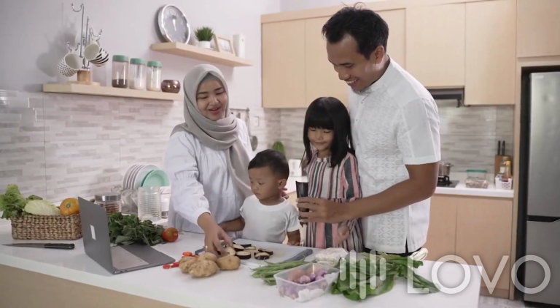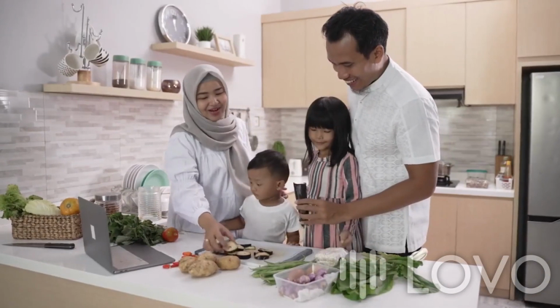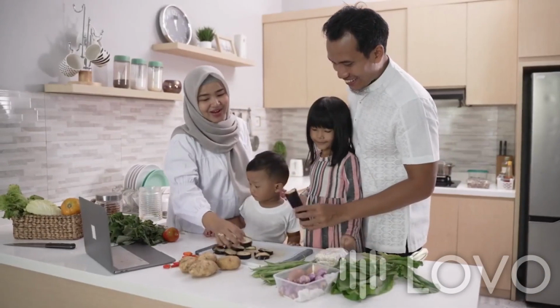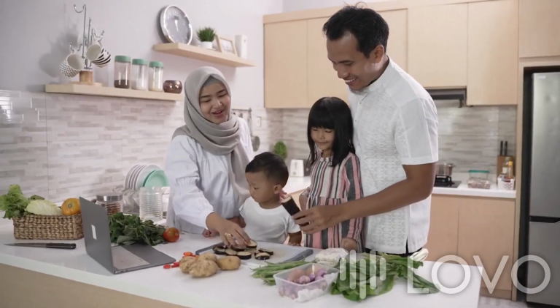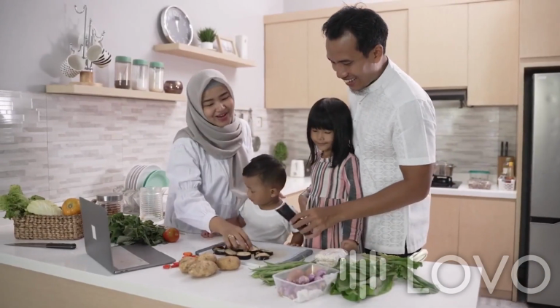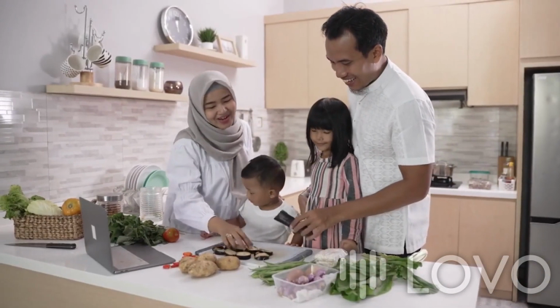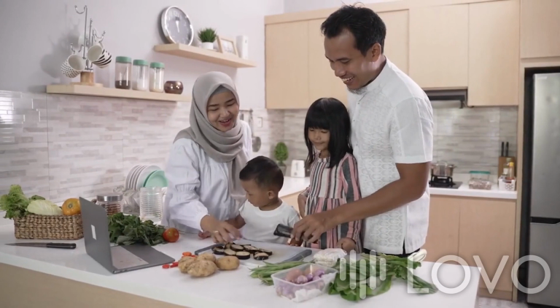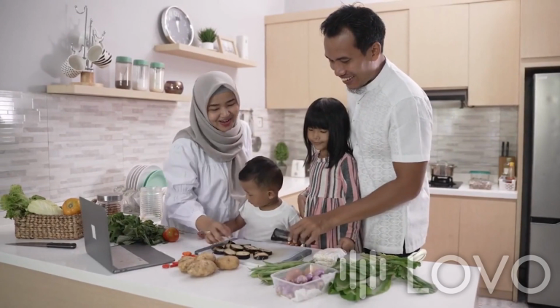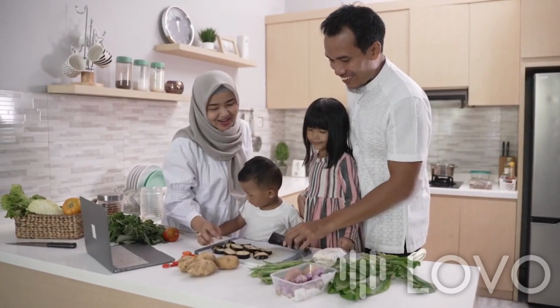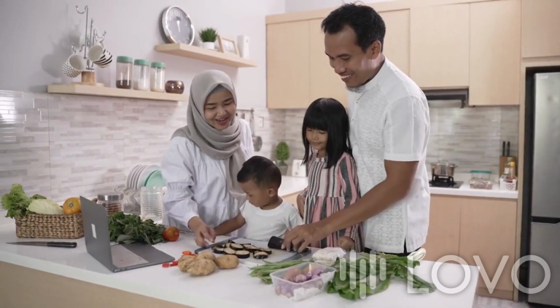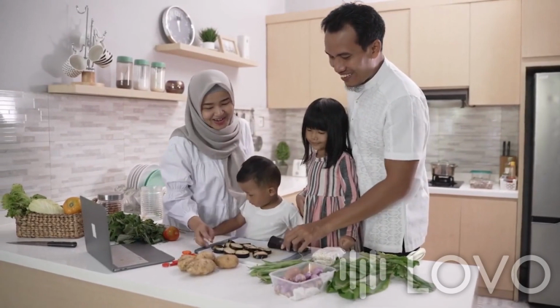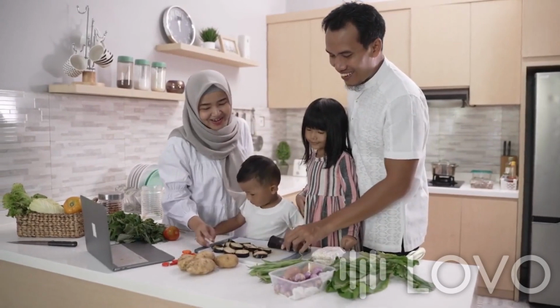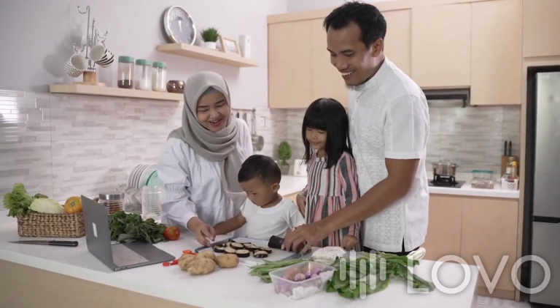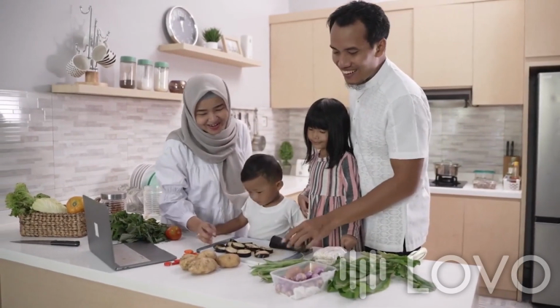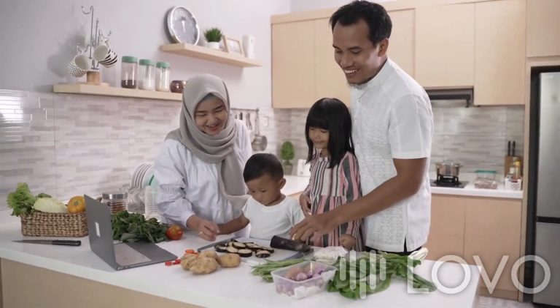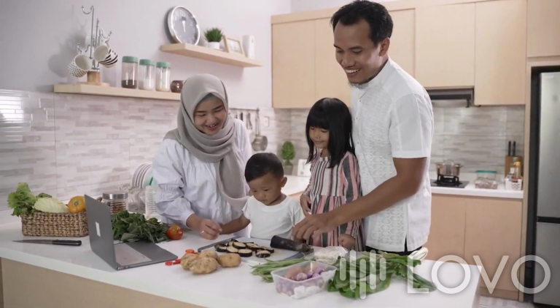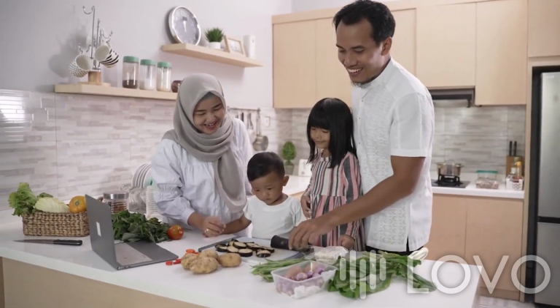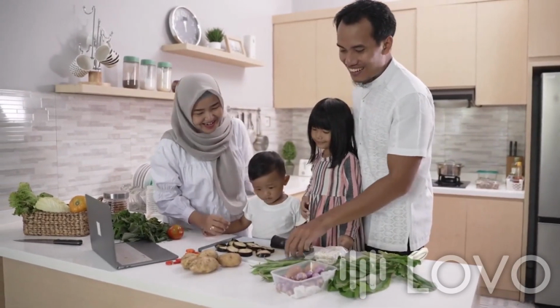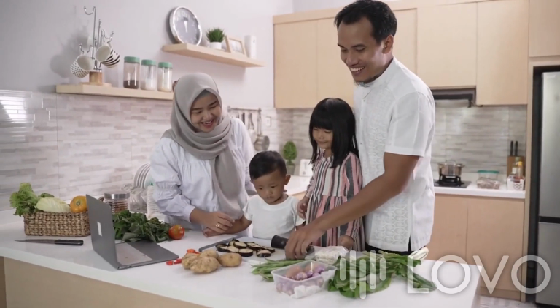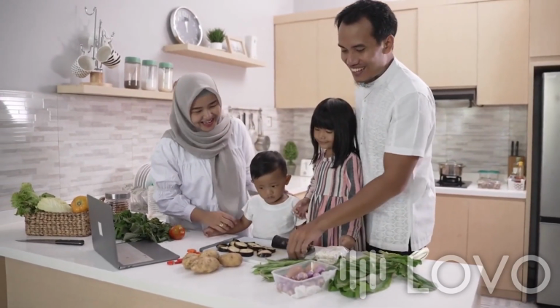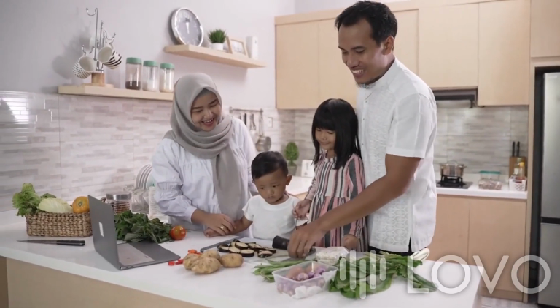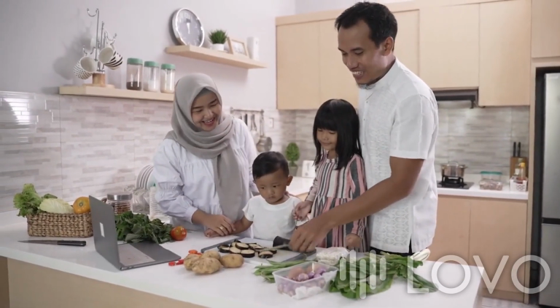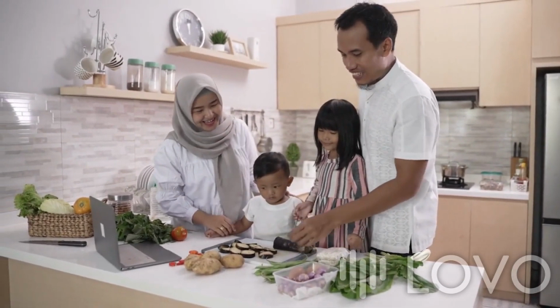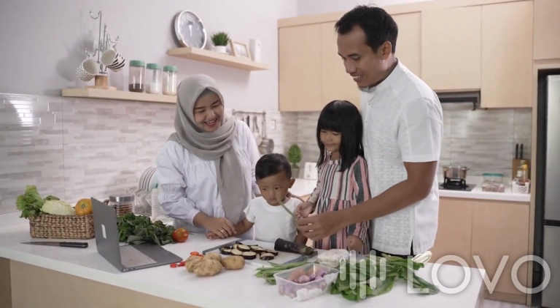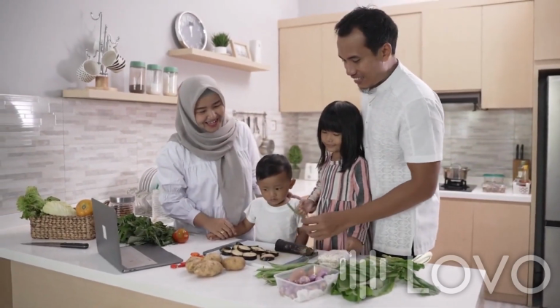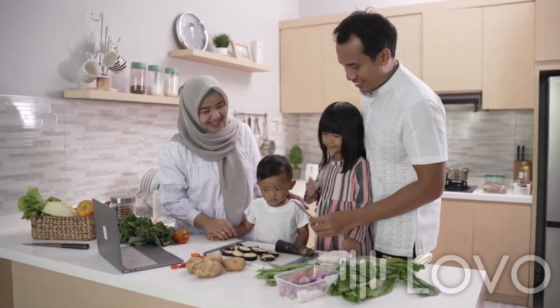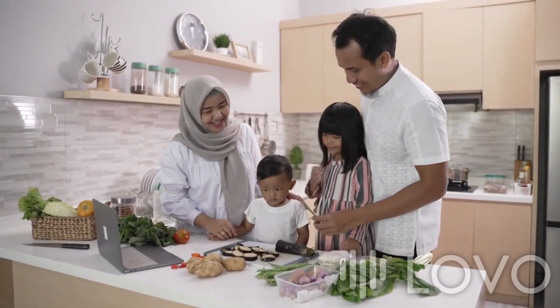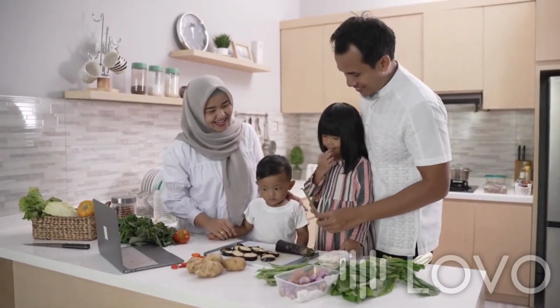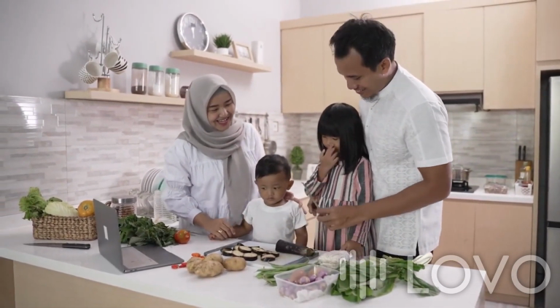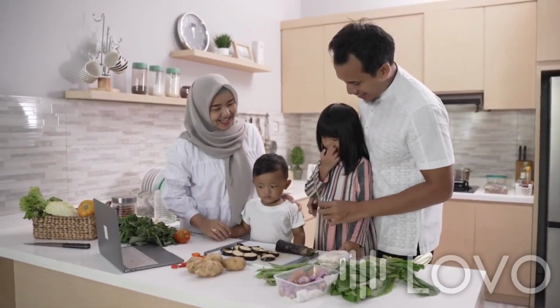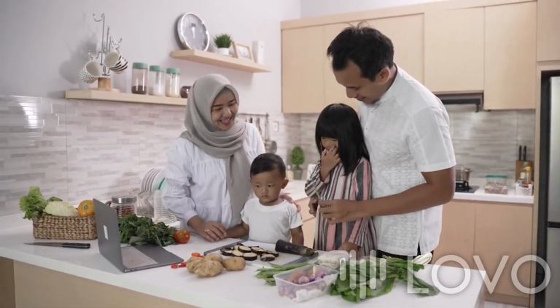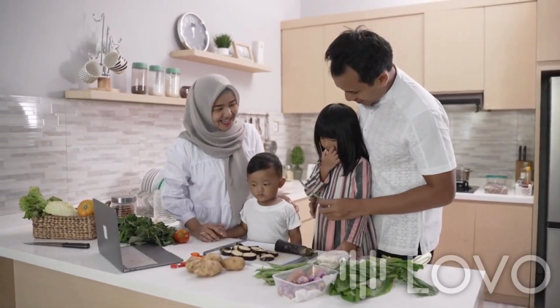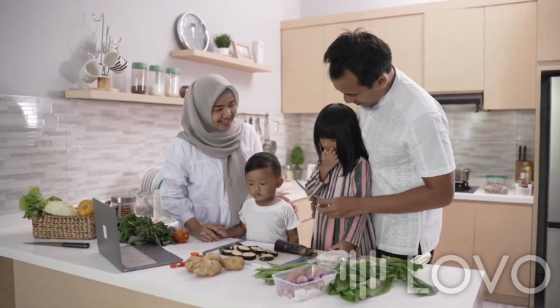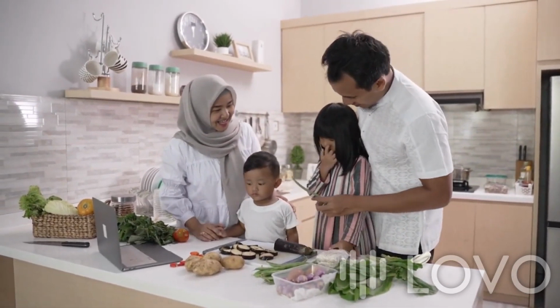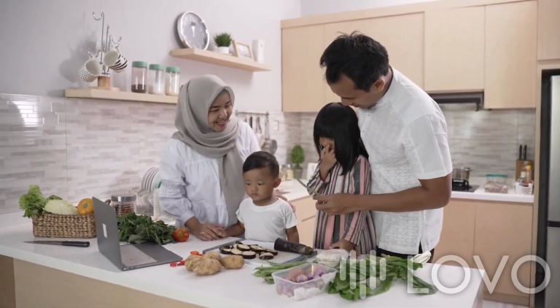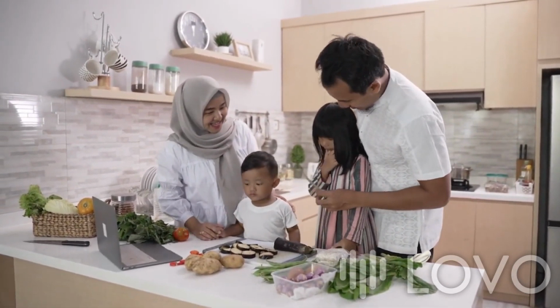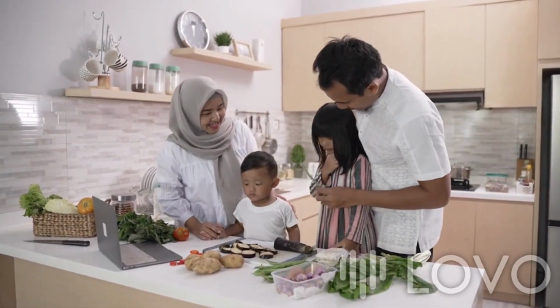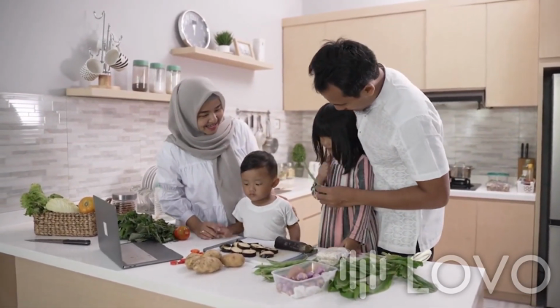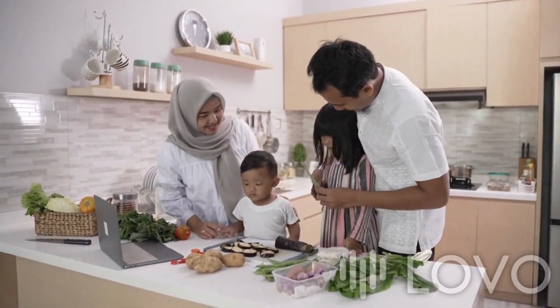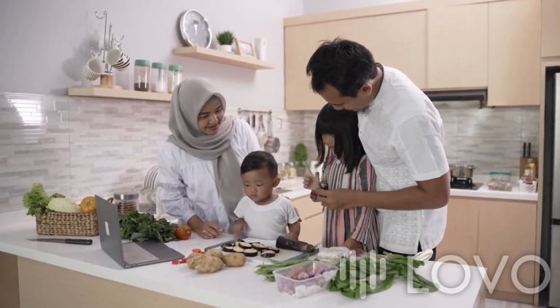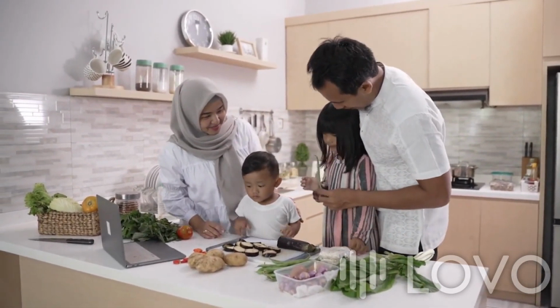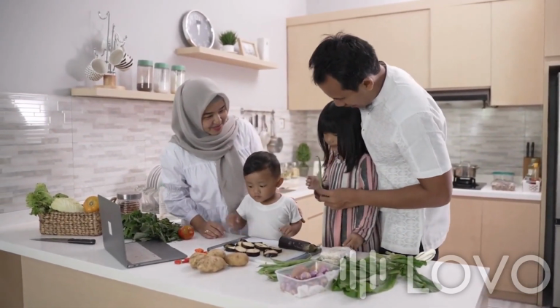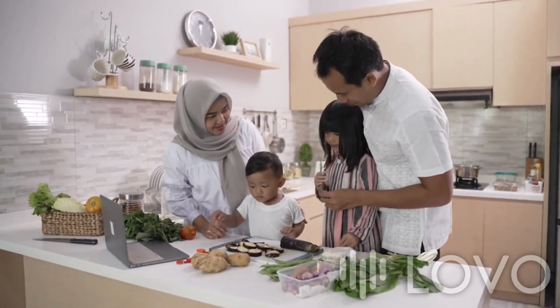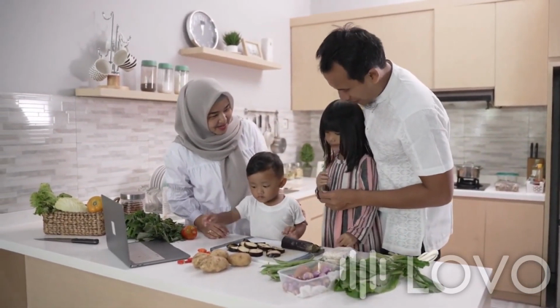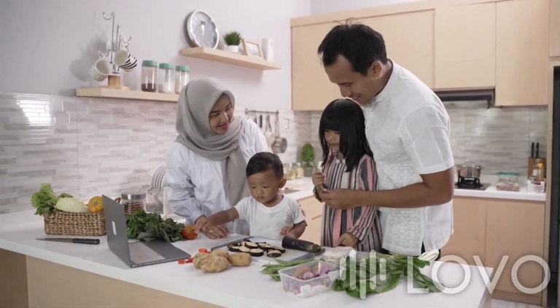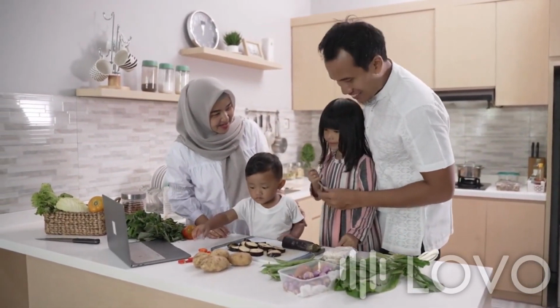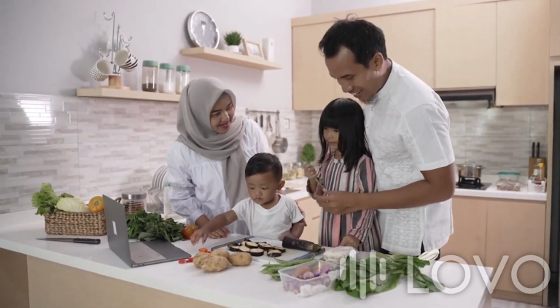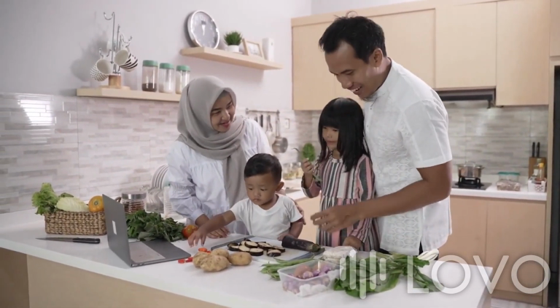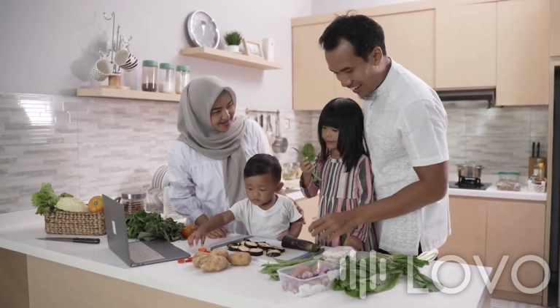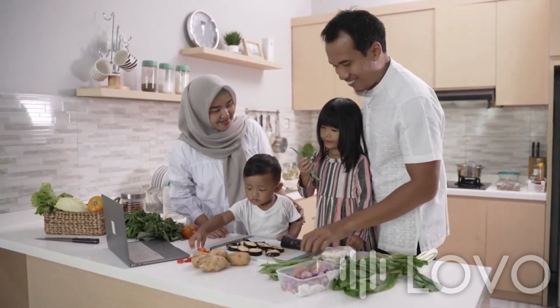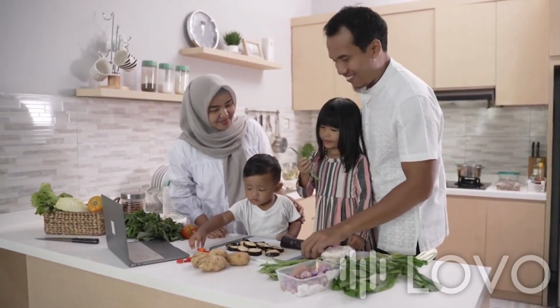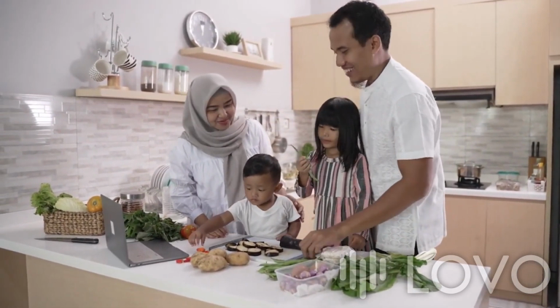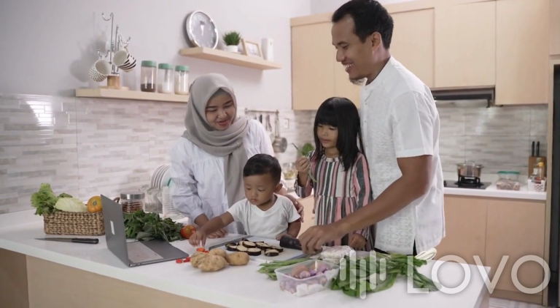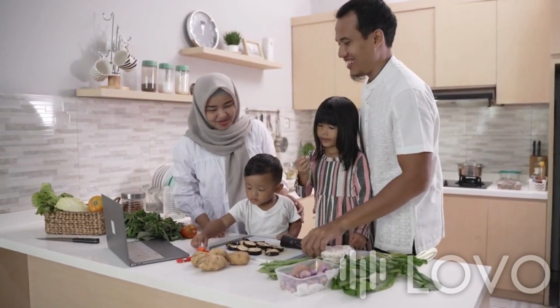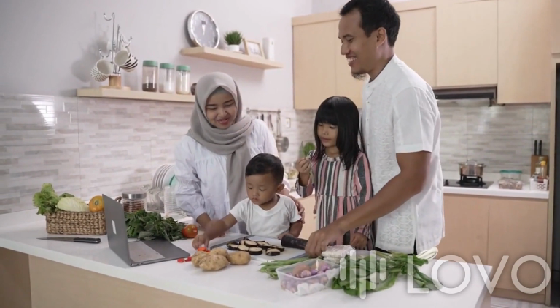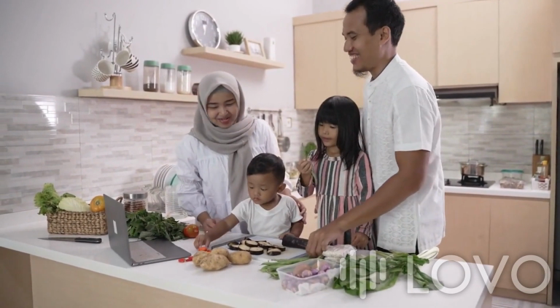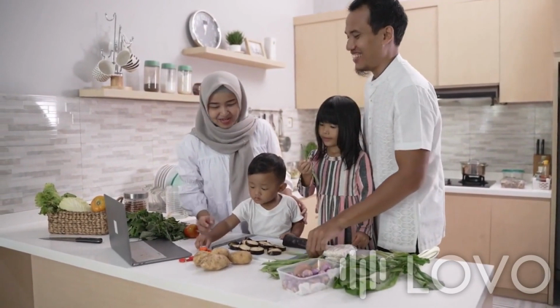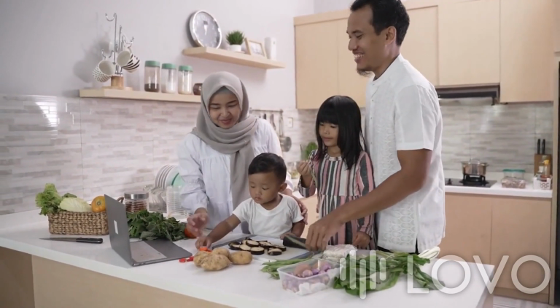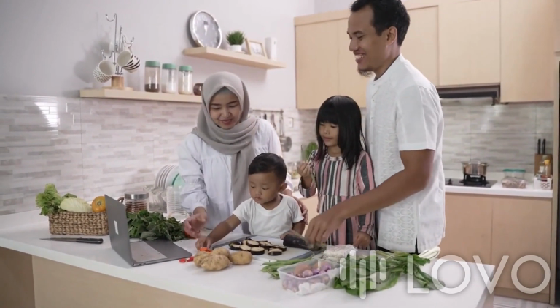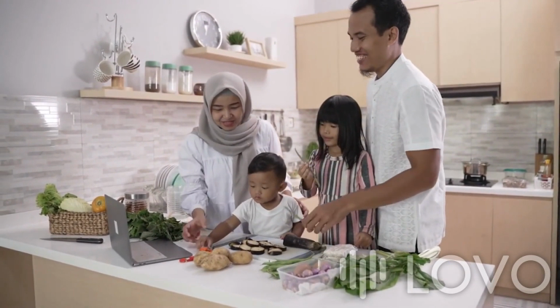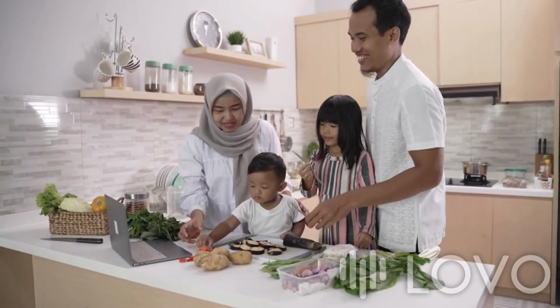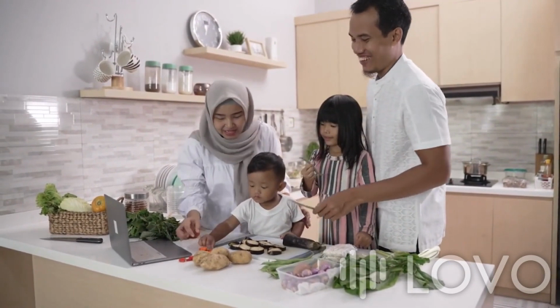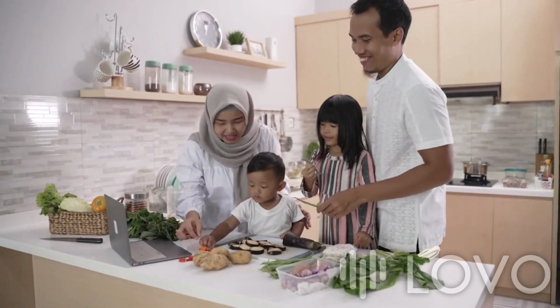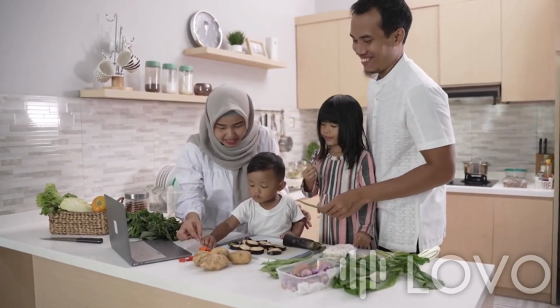Invest in this must-have kitchen tool and support your child's growth while creating lasting memories in the kitchen.